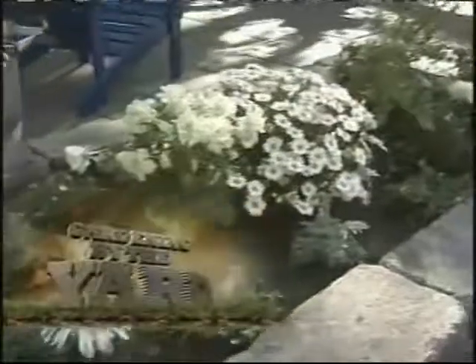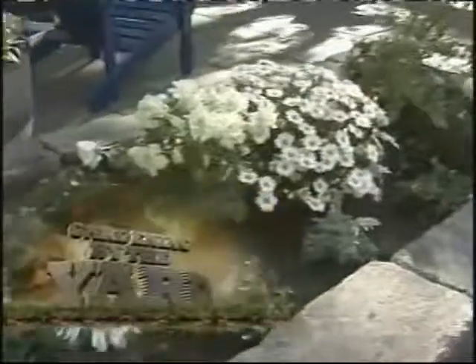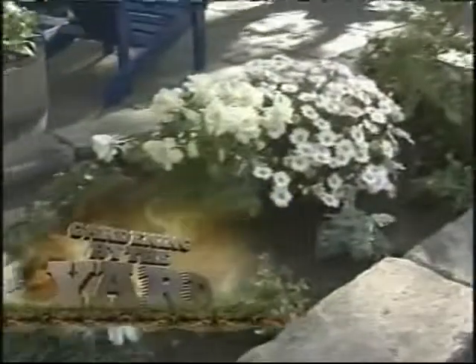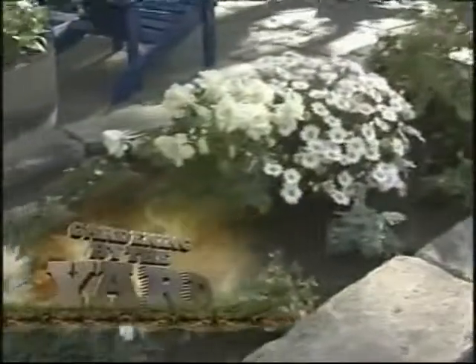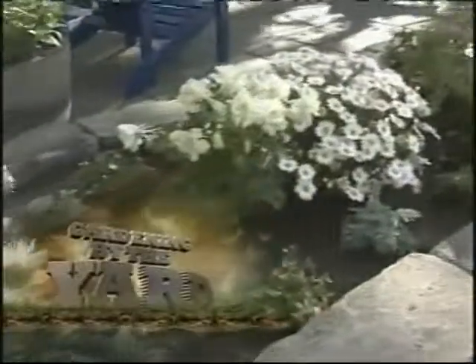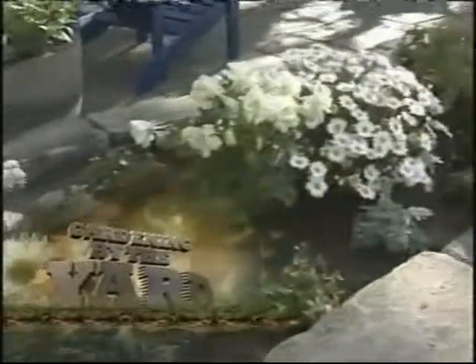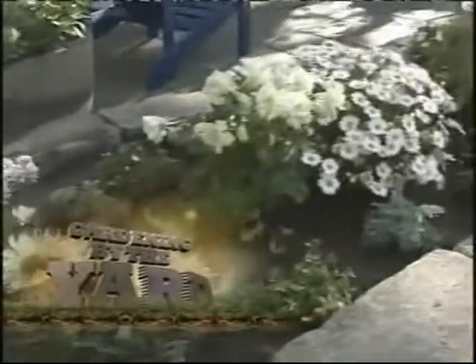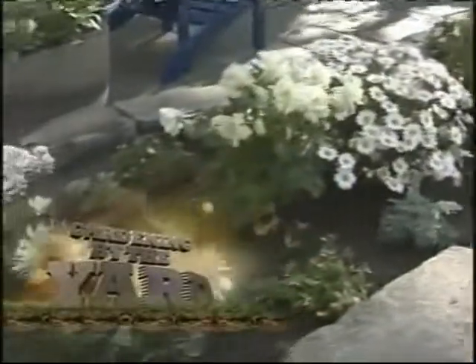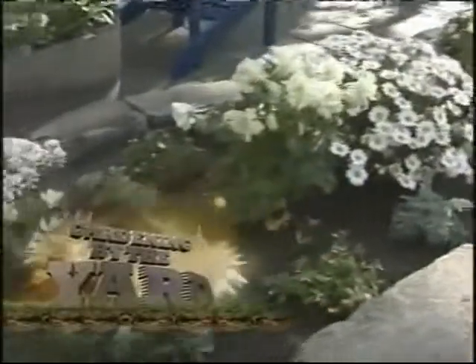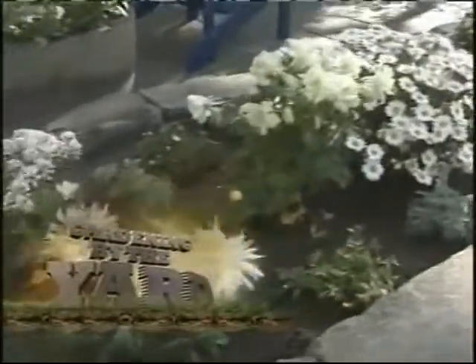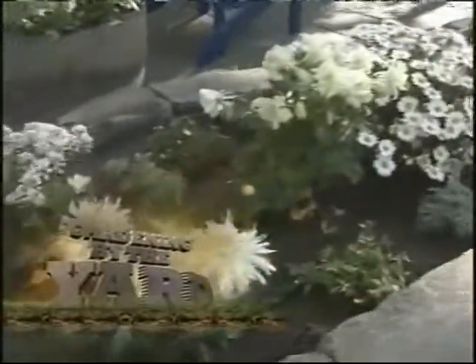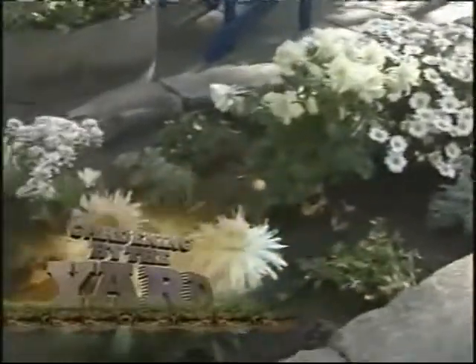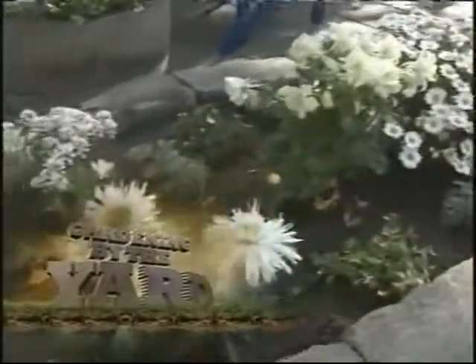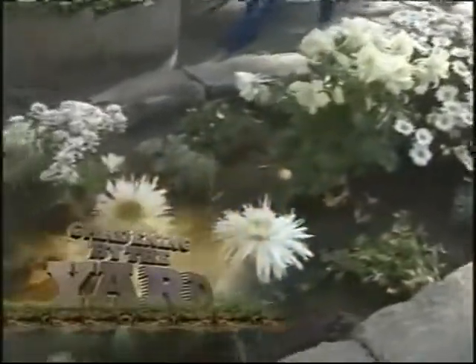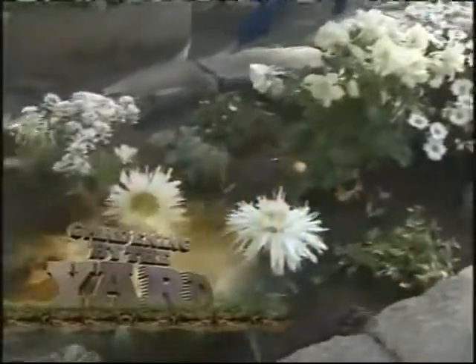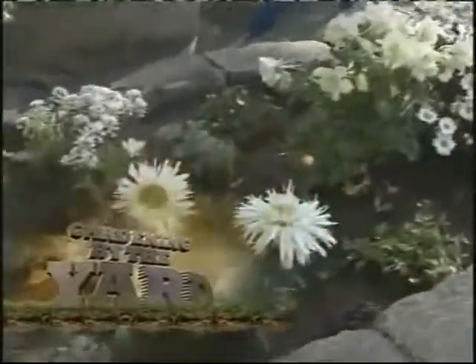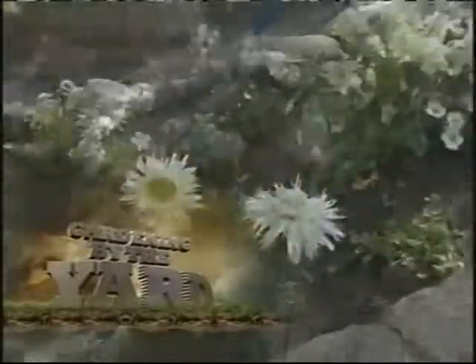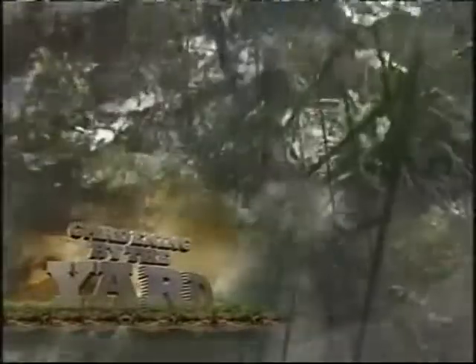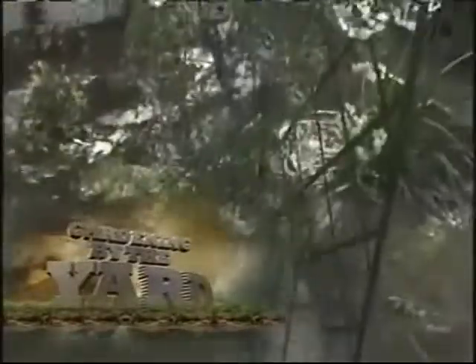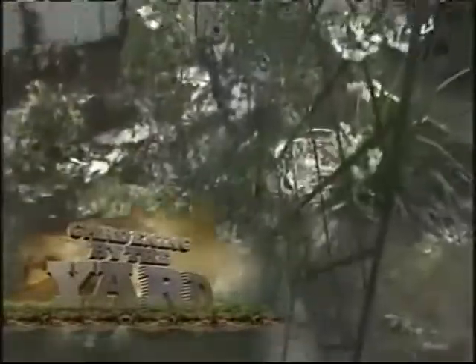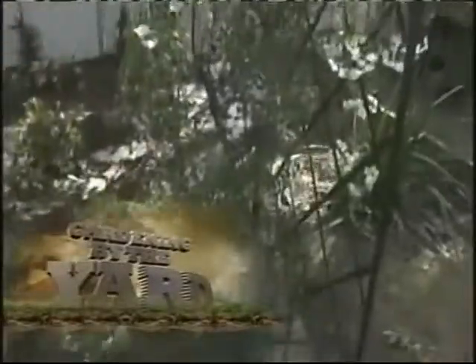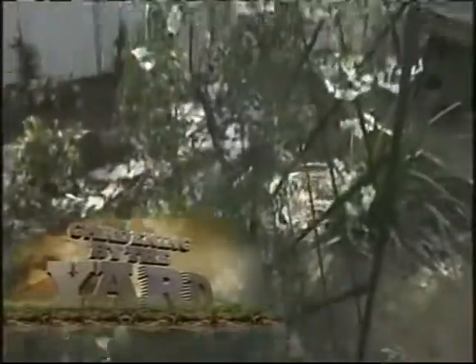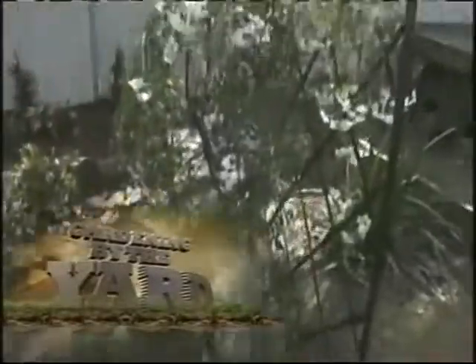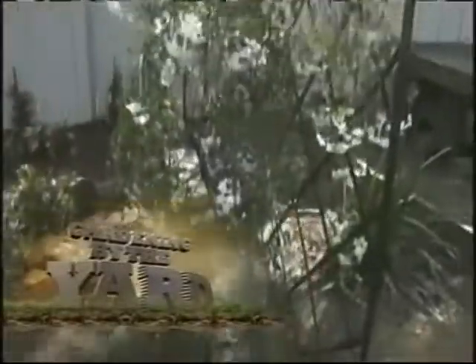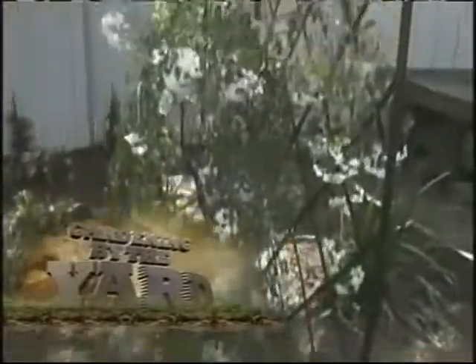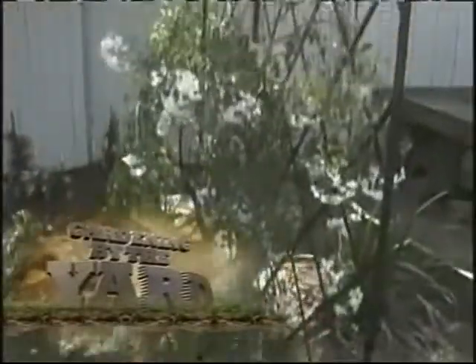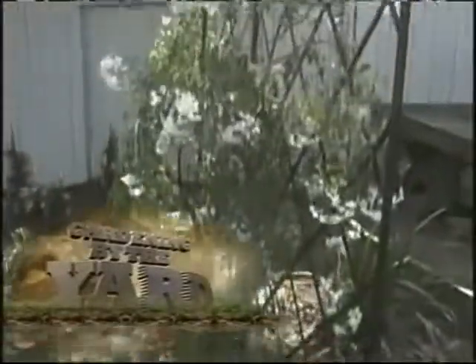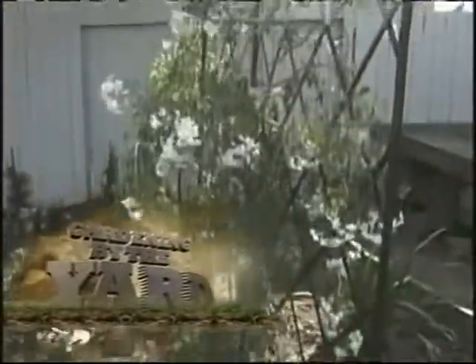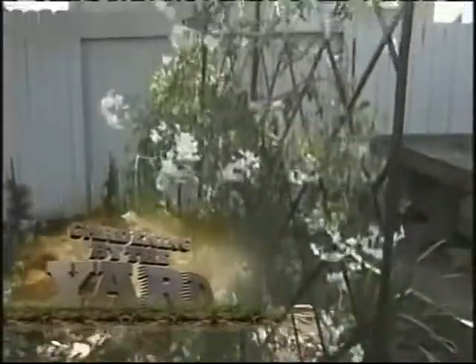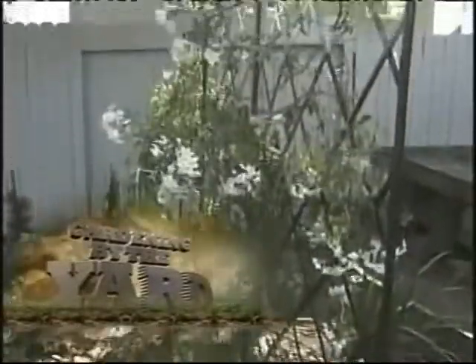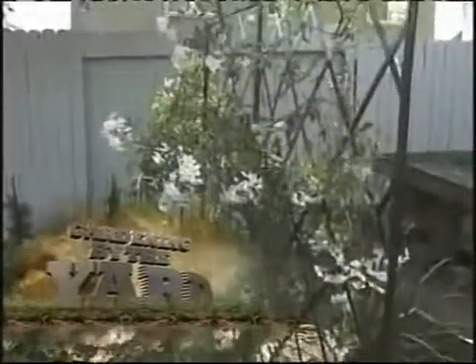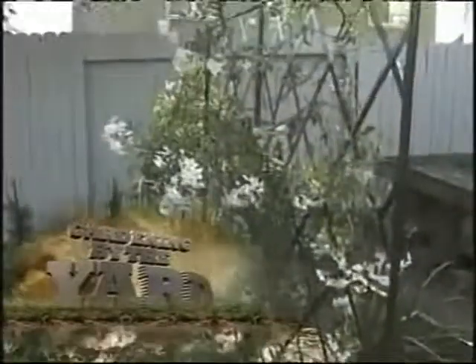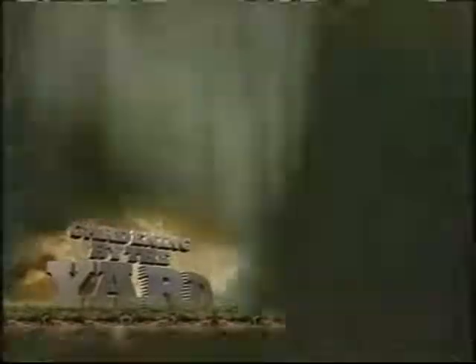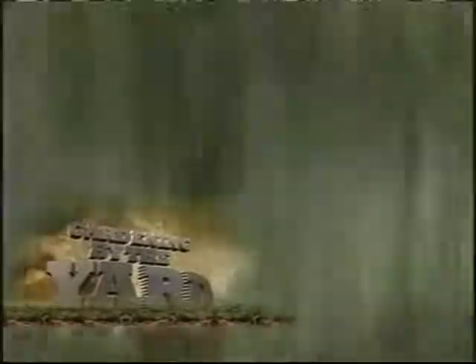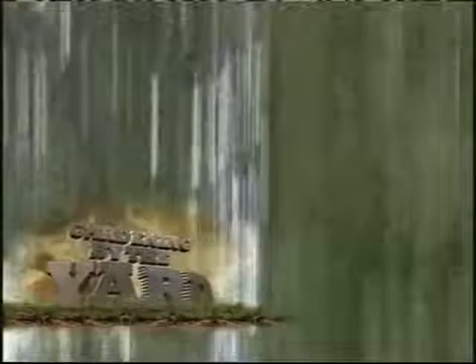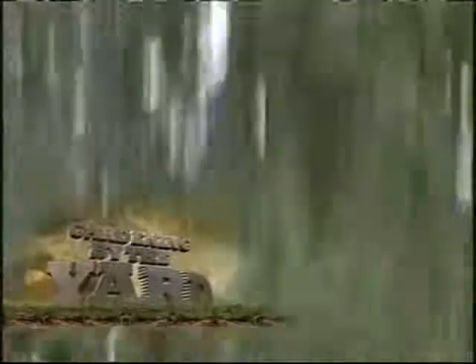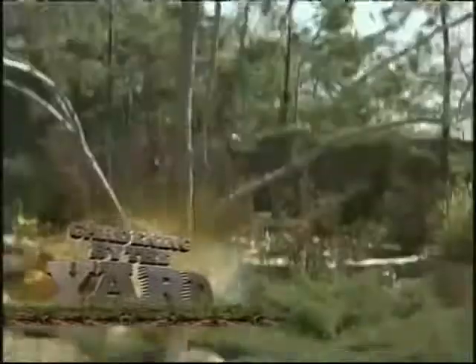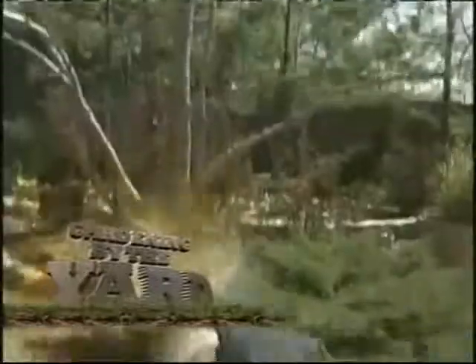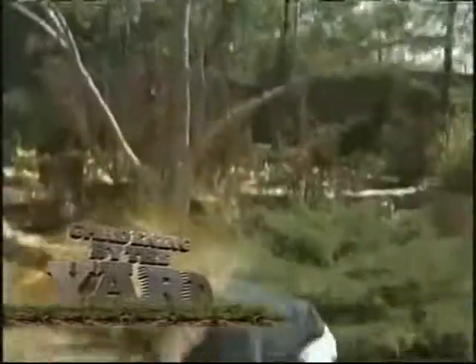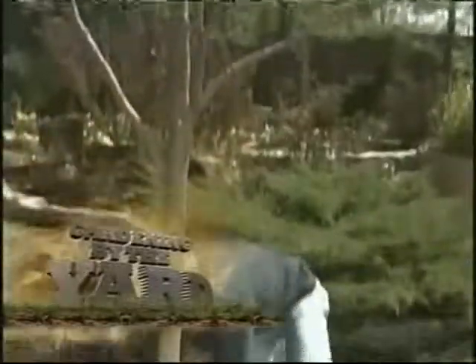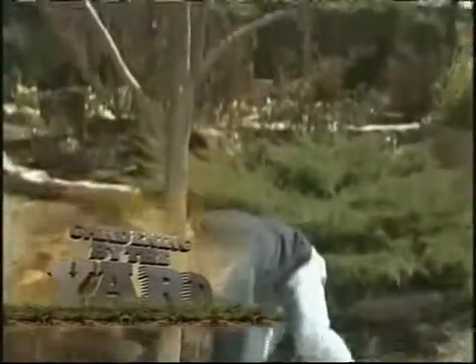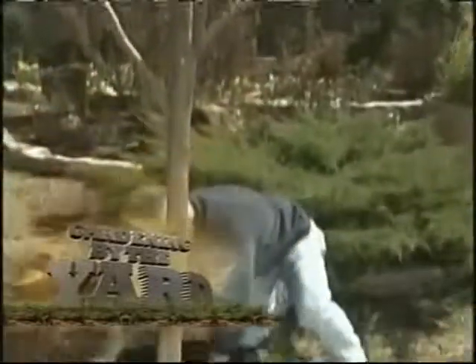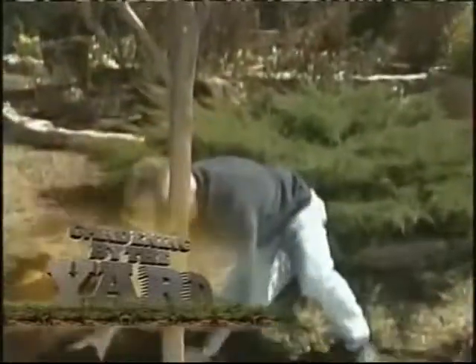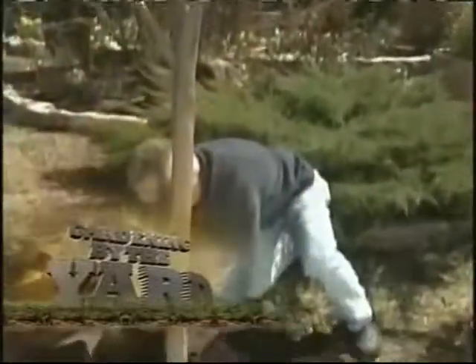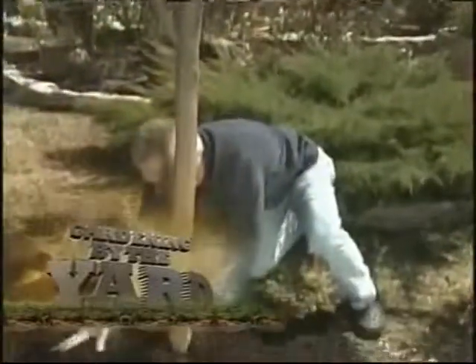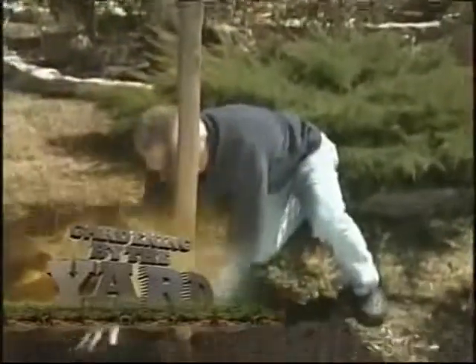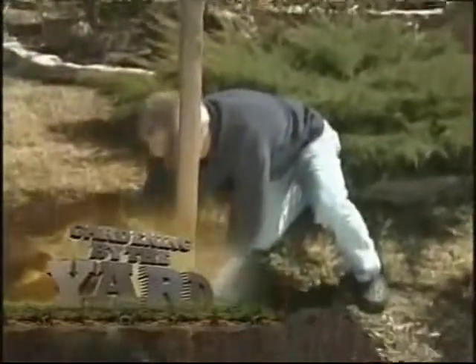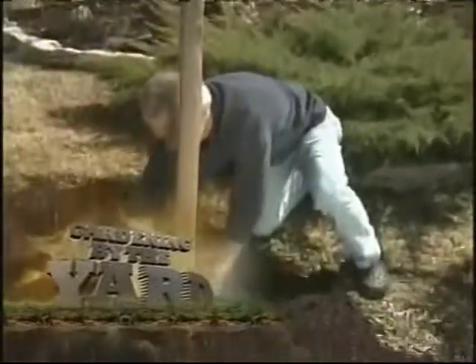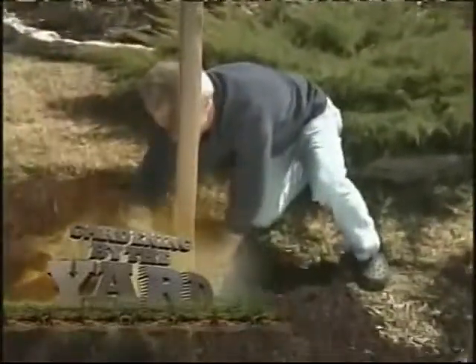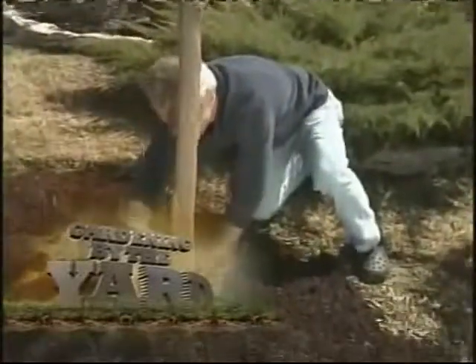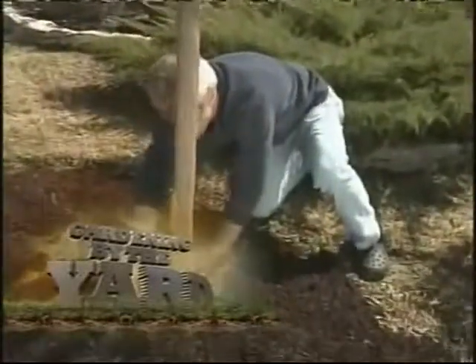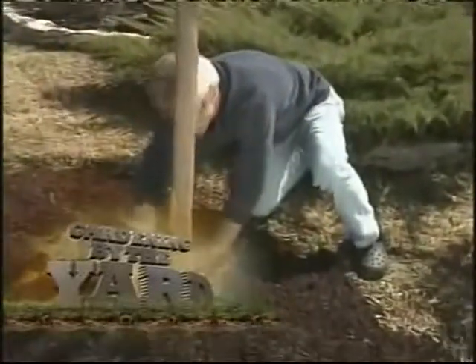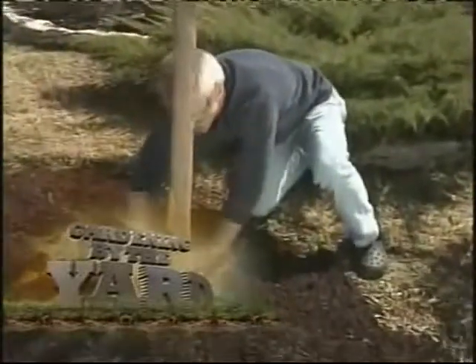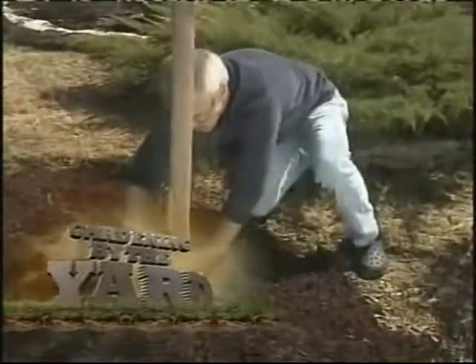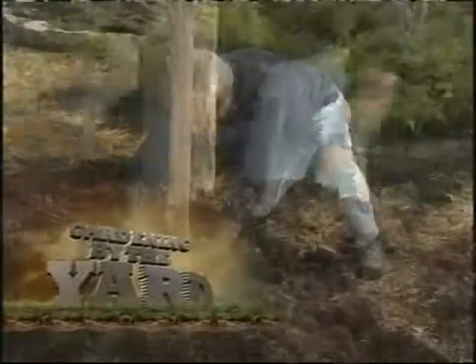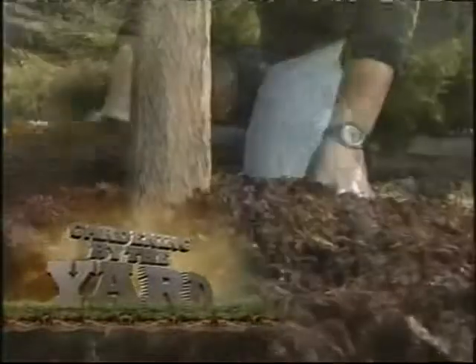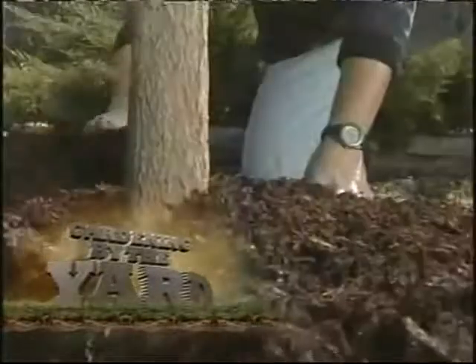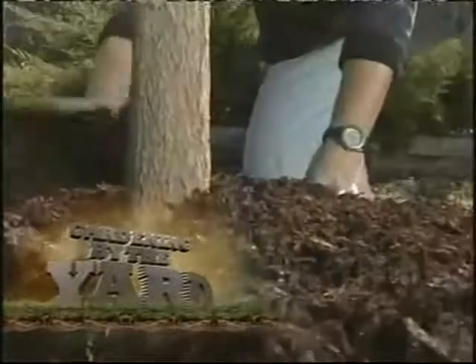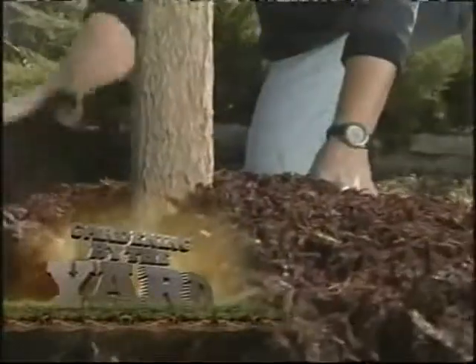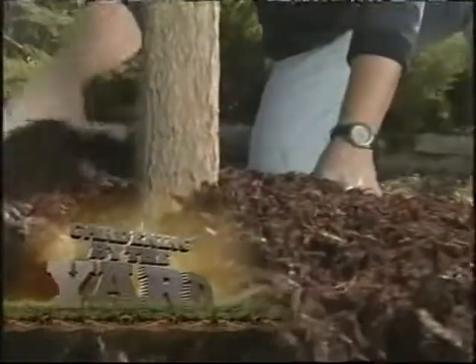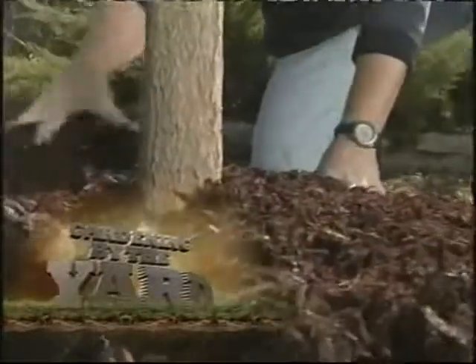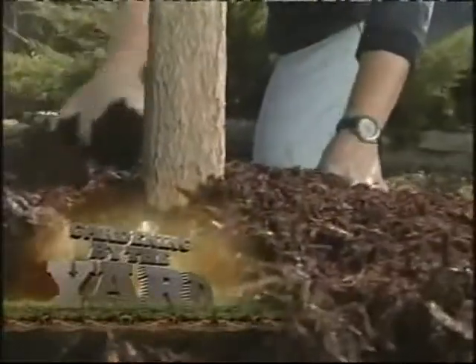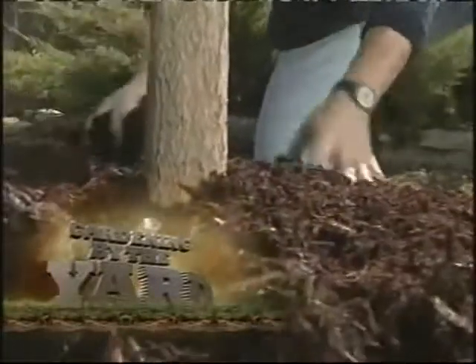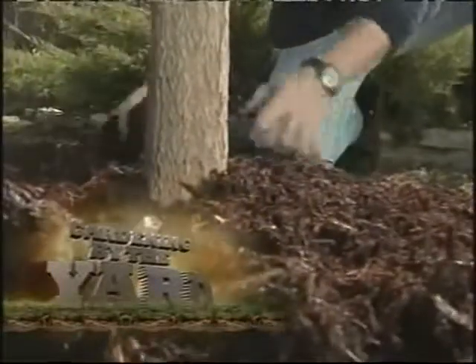Coming up, we'll get bright with white in this monochromatic moon garden. And my picks to keep your trunks in tip-top shape.